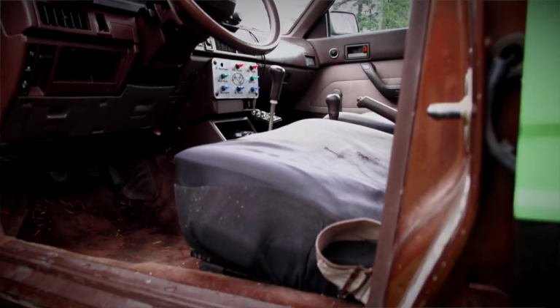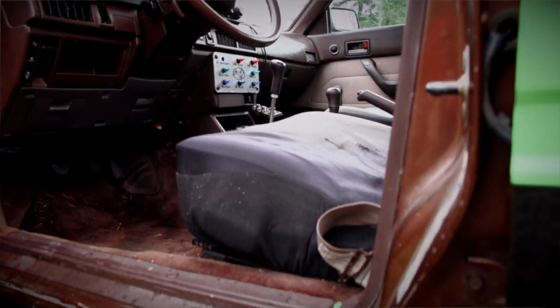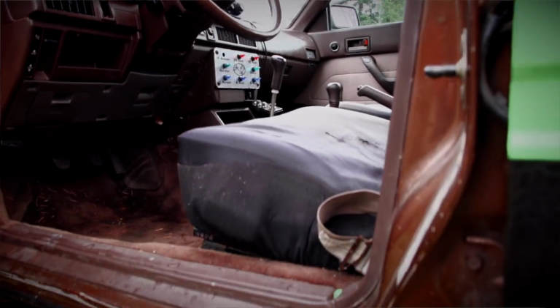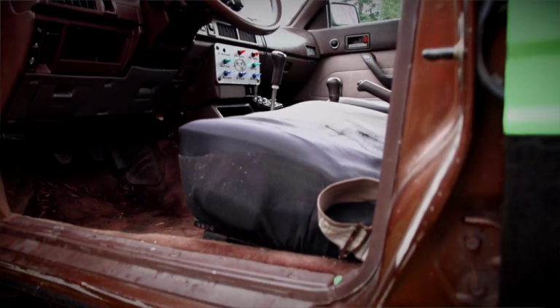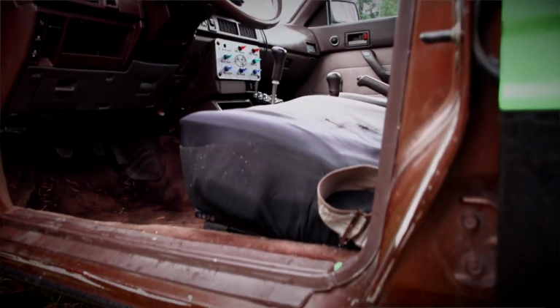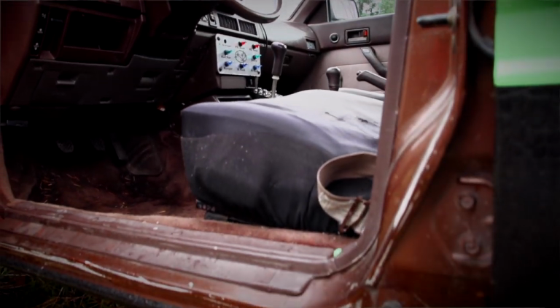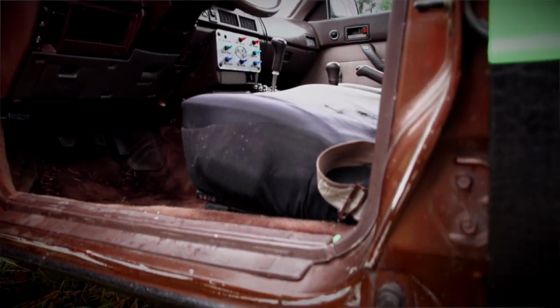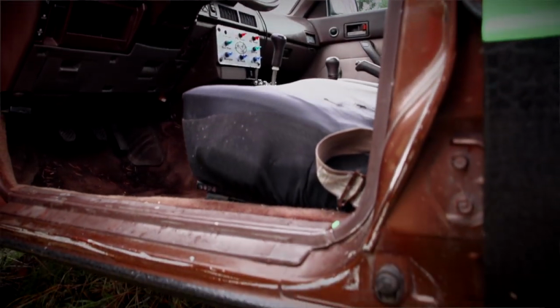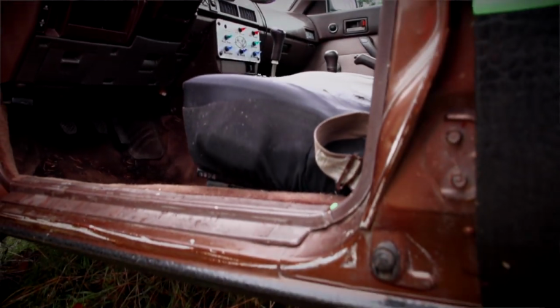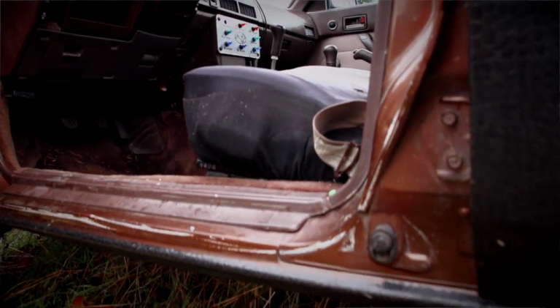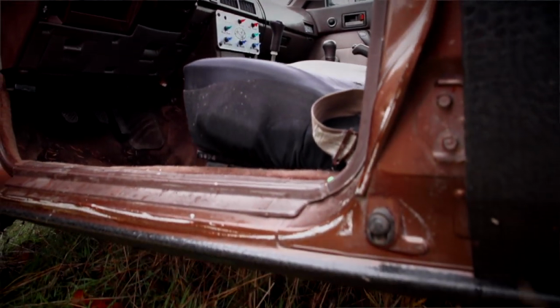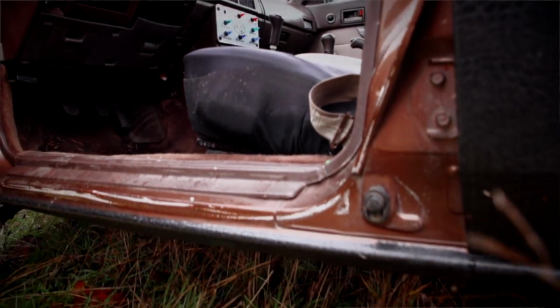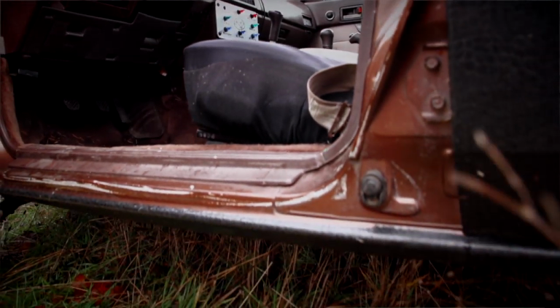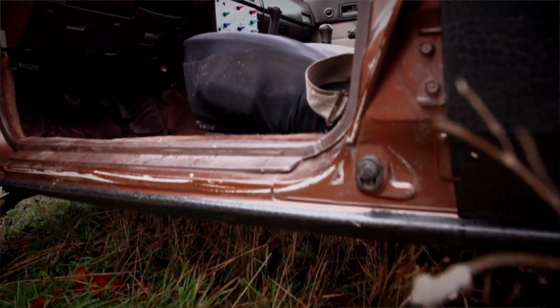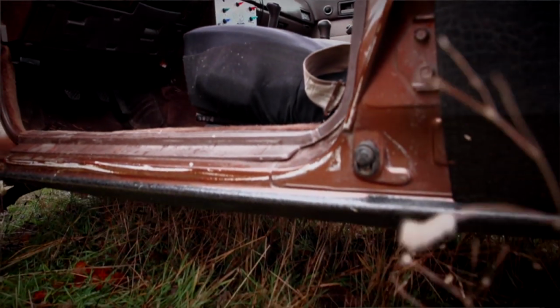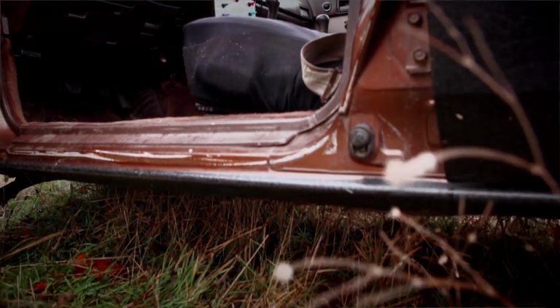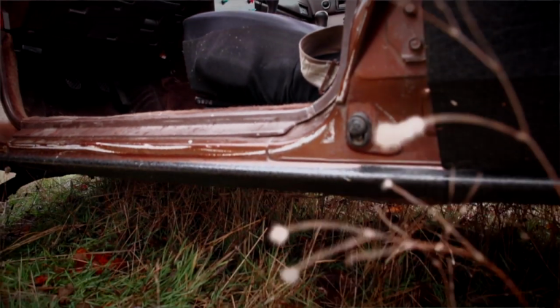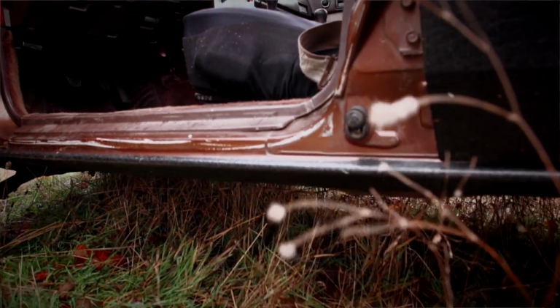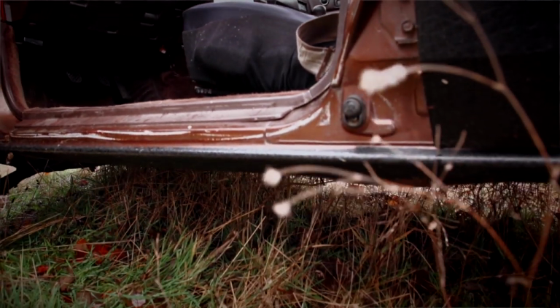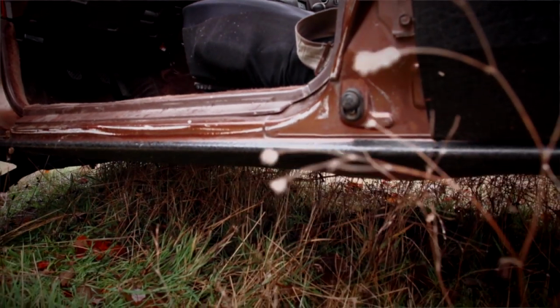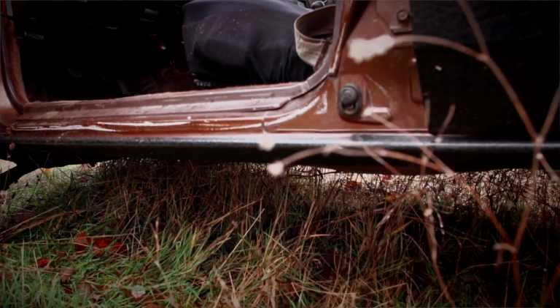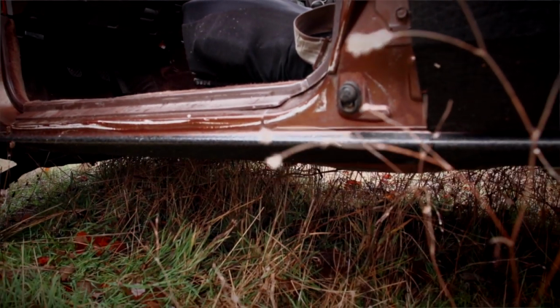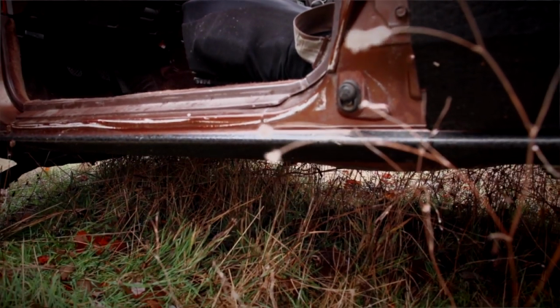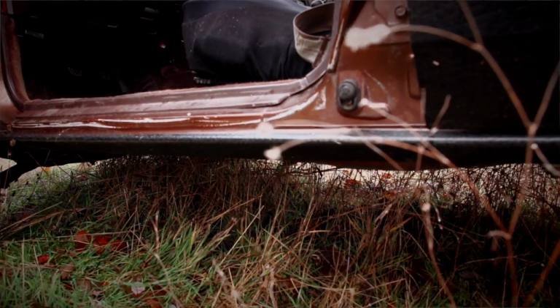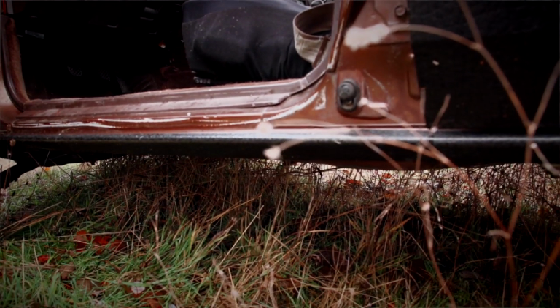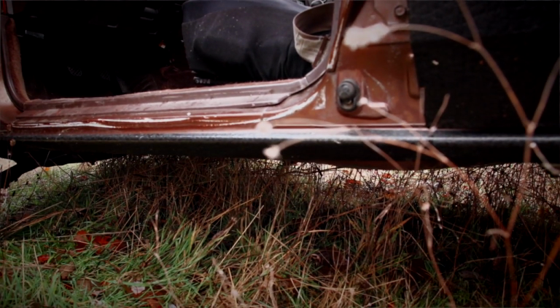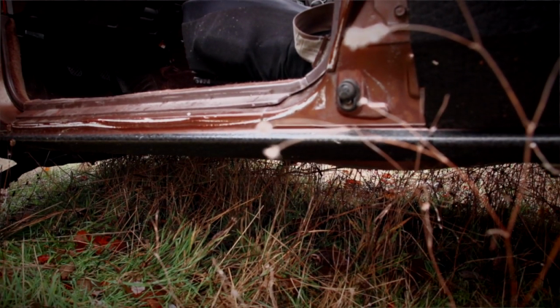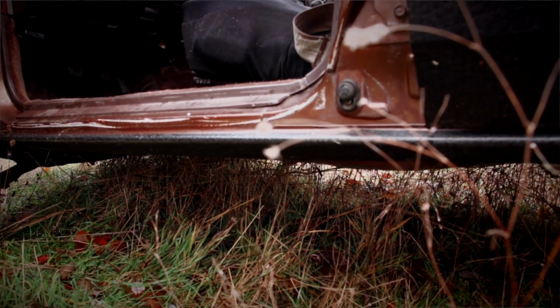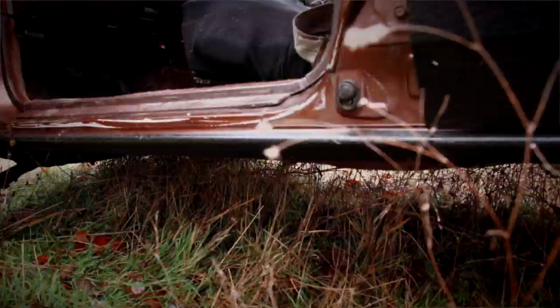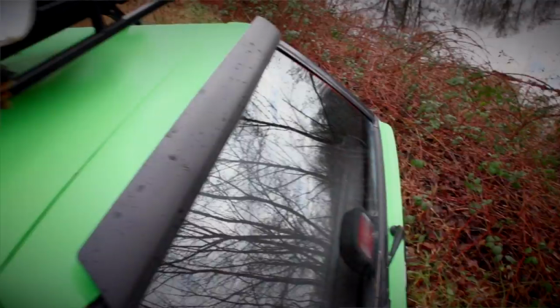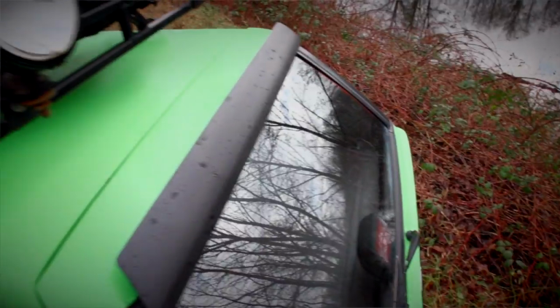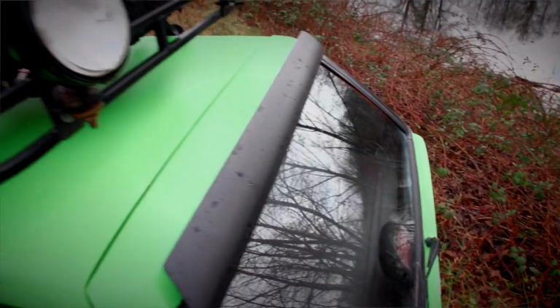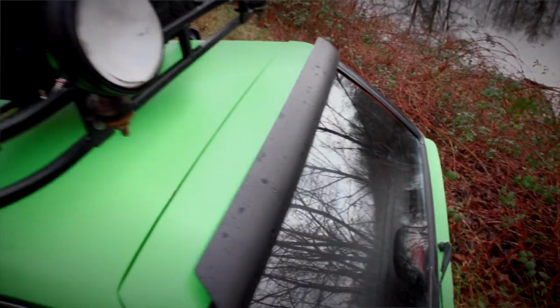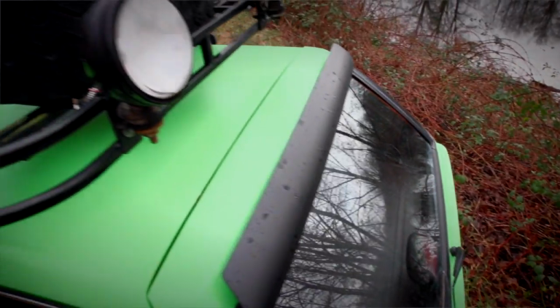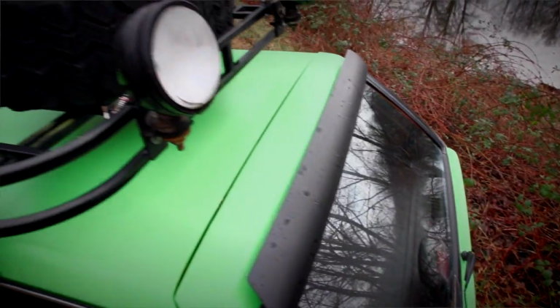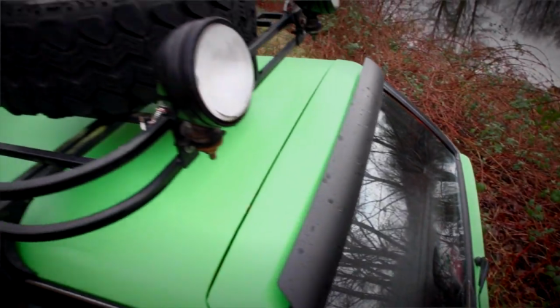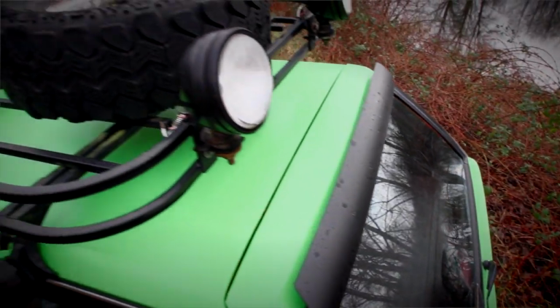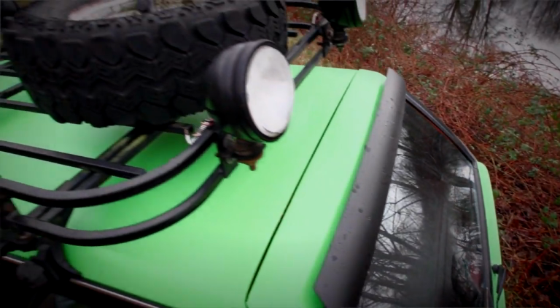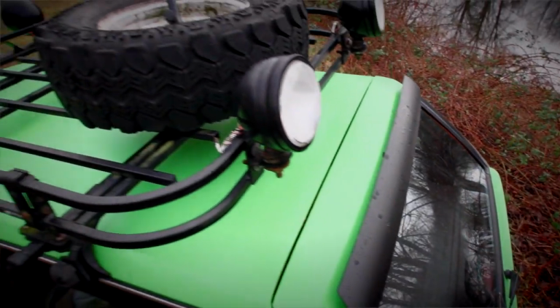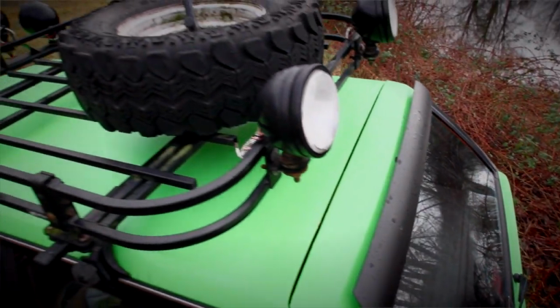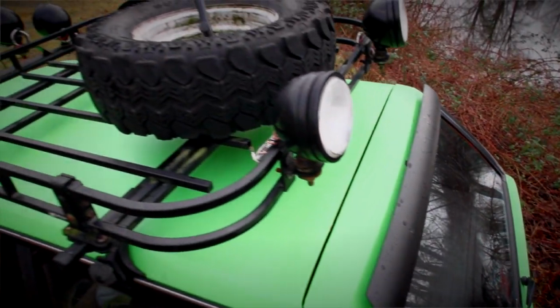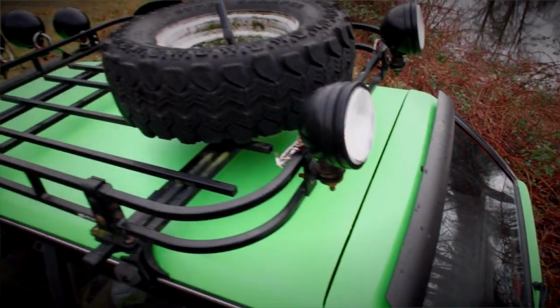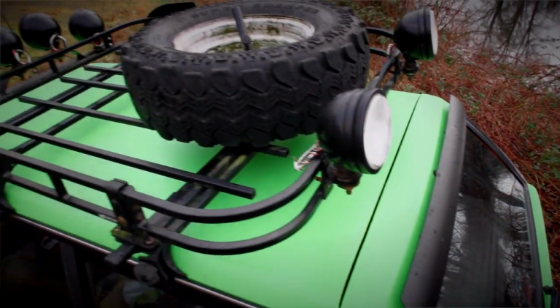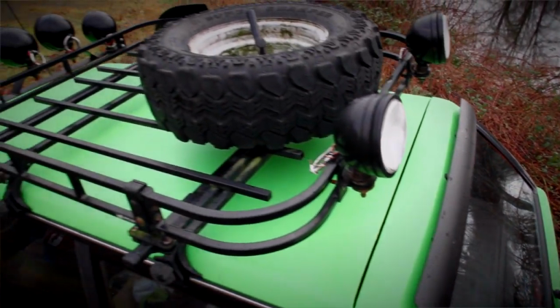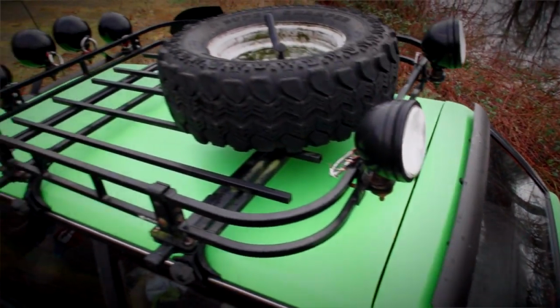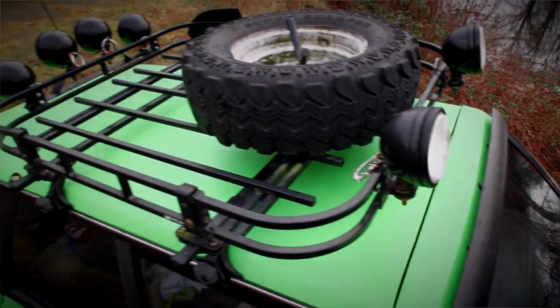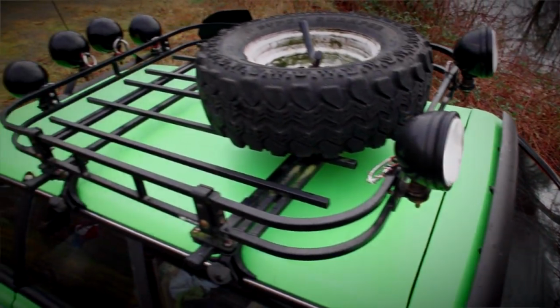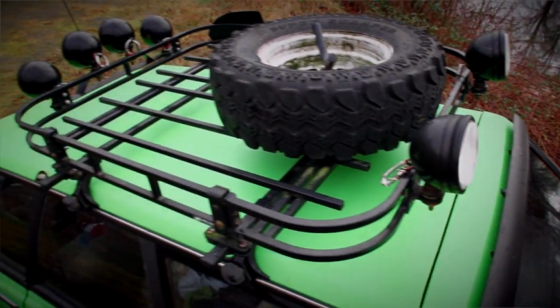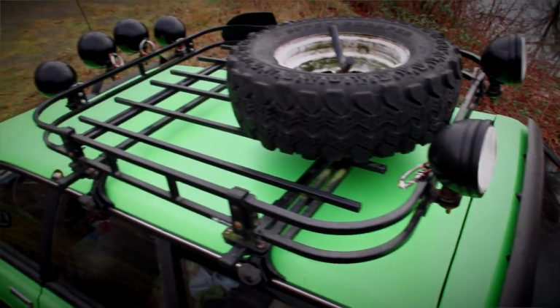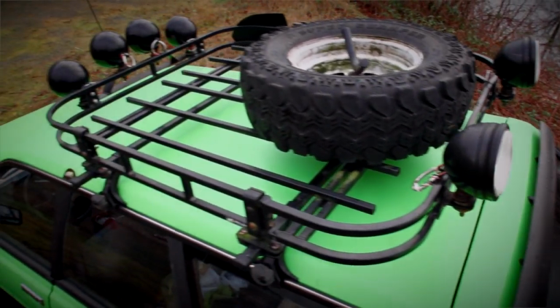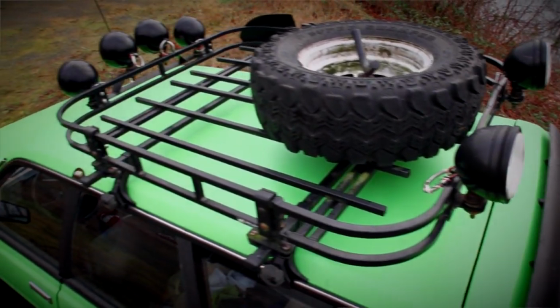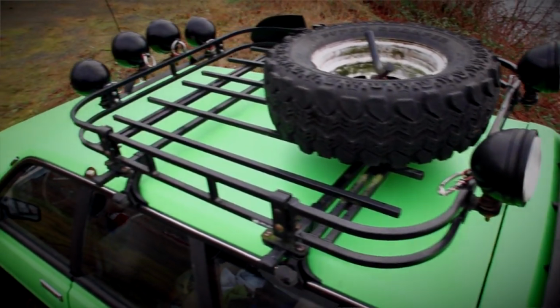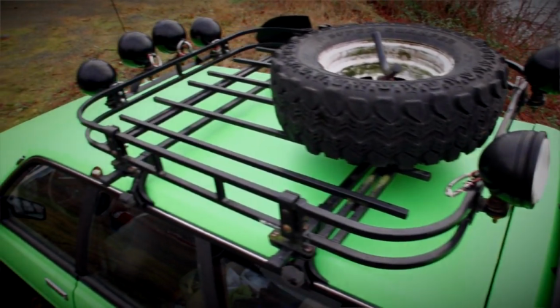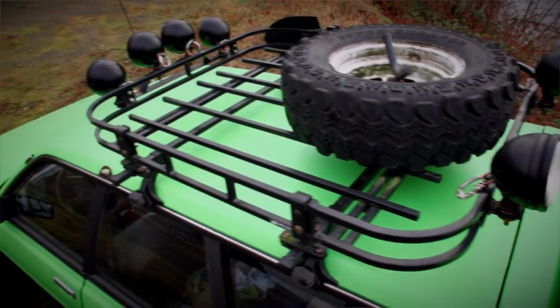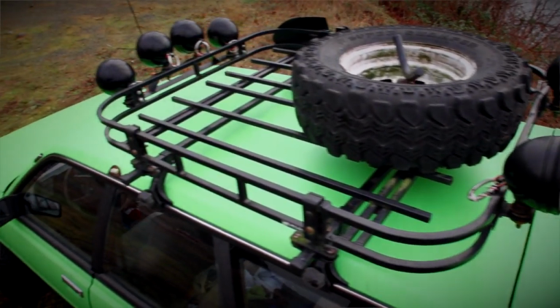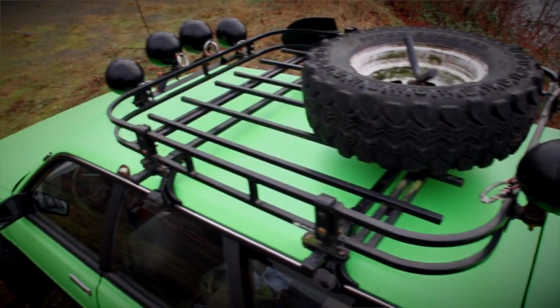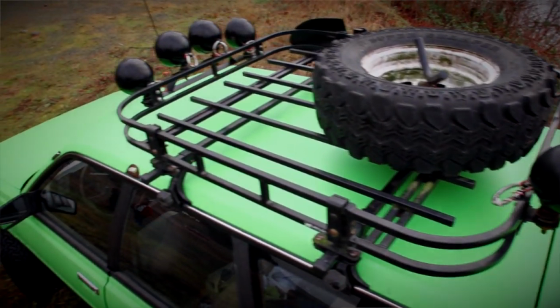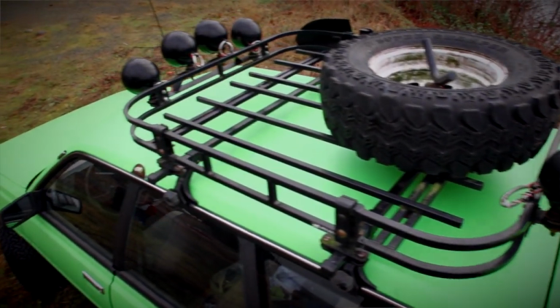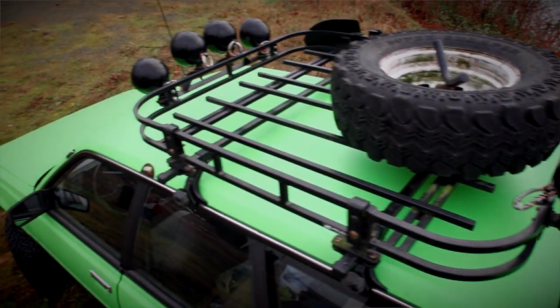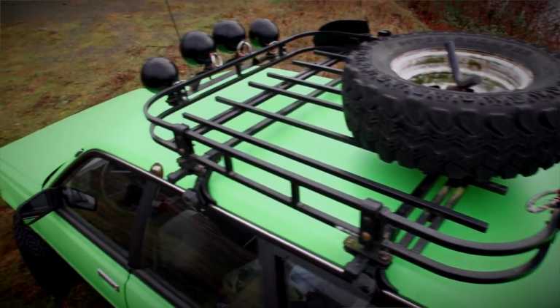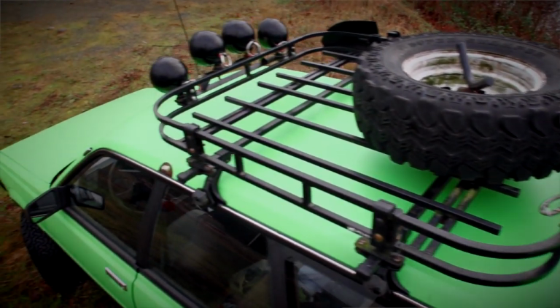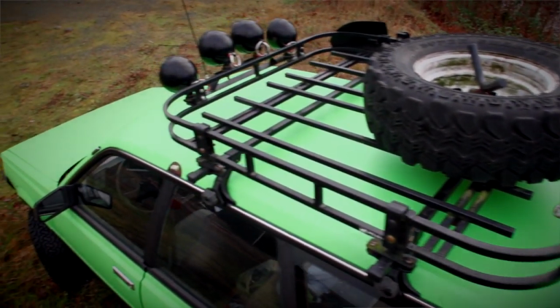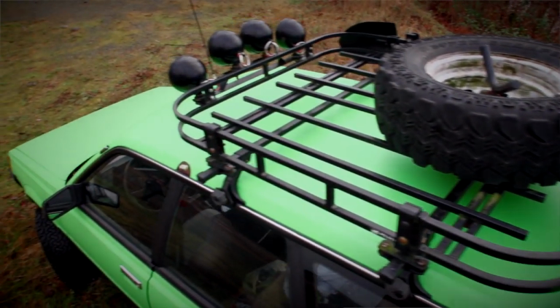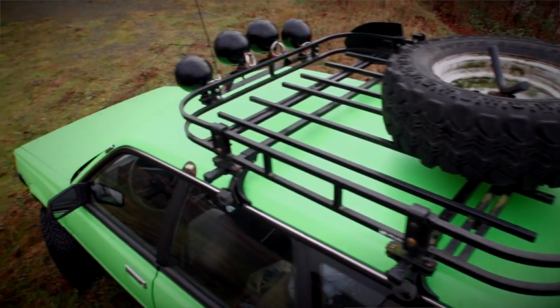It has 15-inch re-drilled rims, full custom exhaust, a wilderness roof rack, and lots of lights.